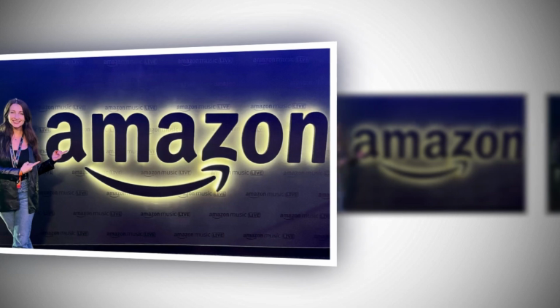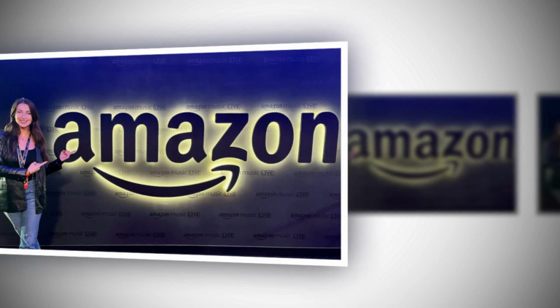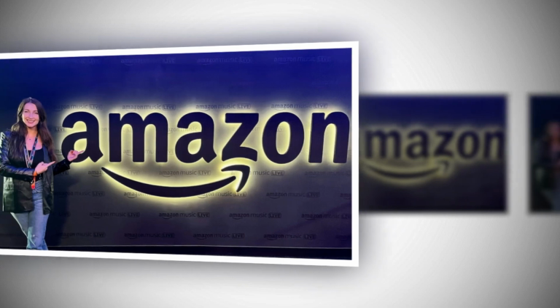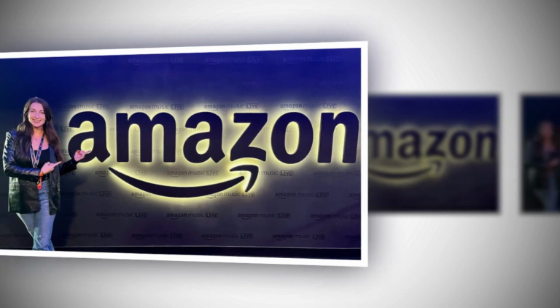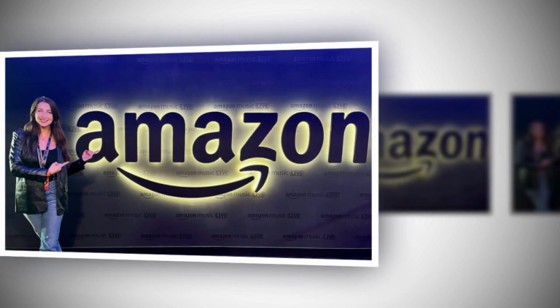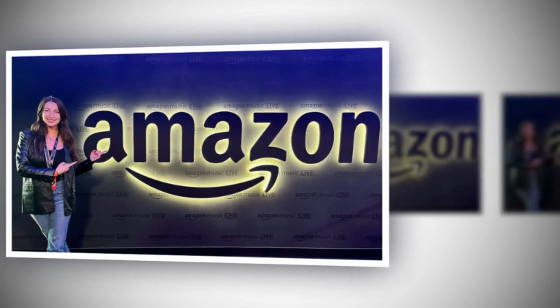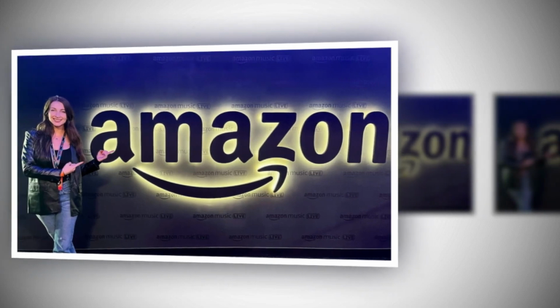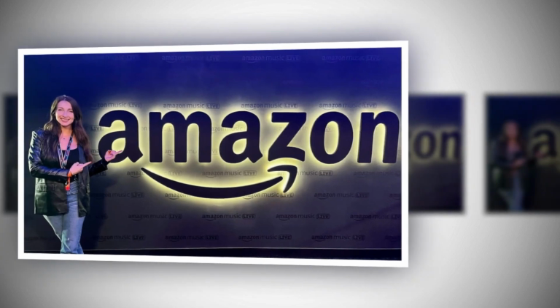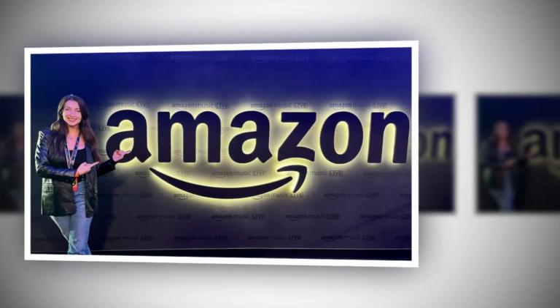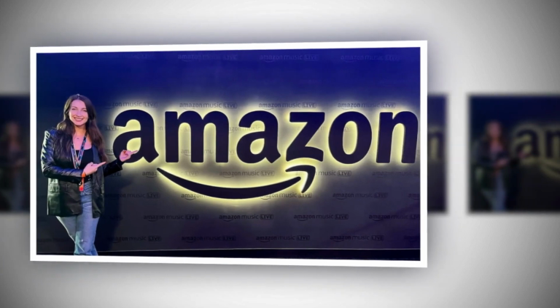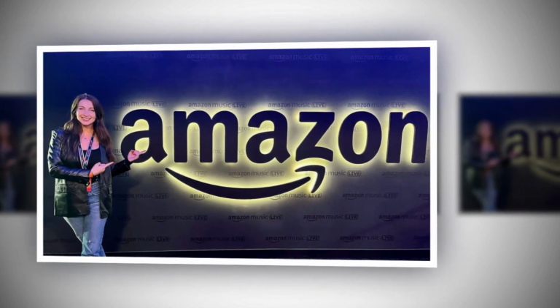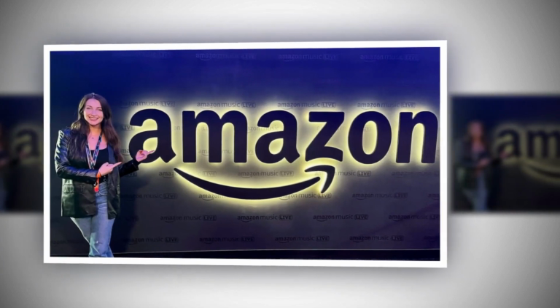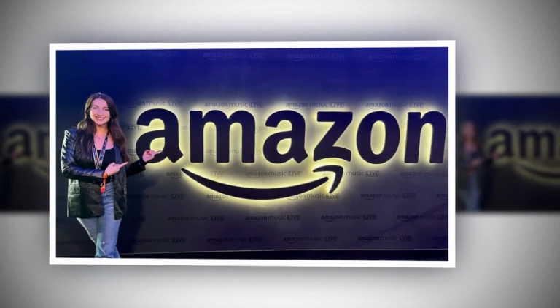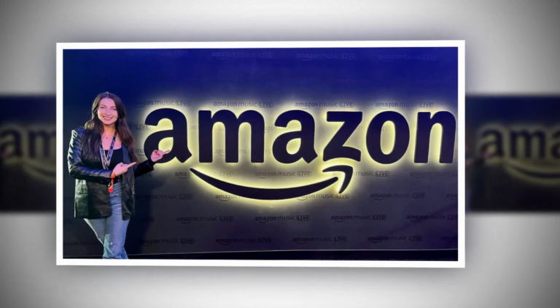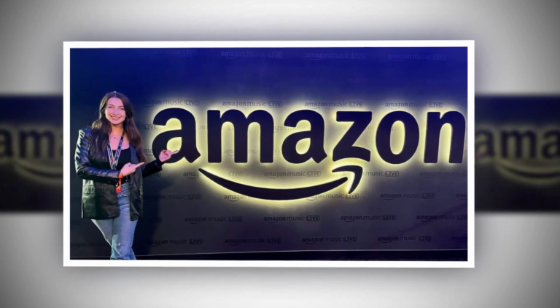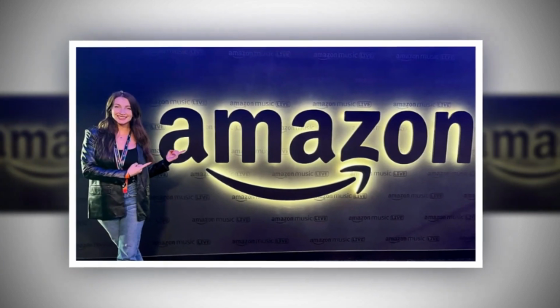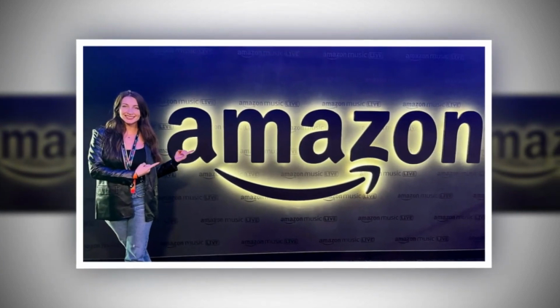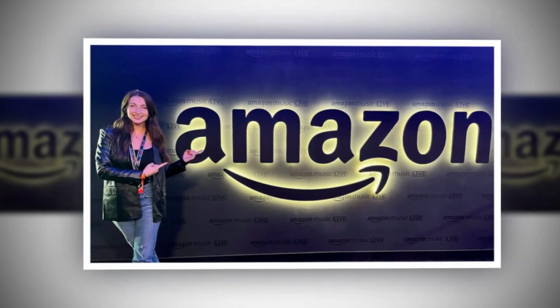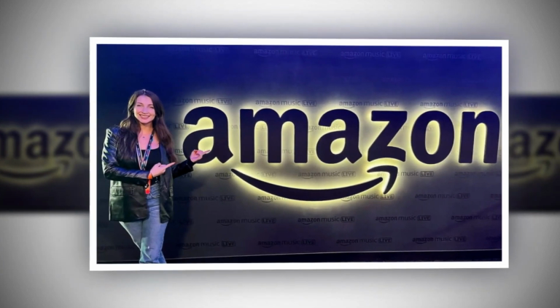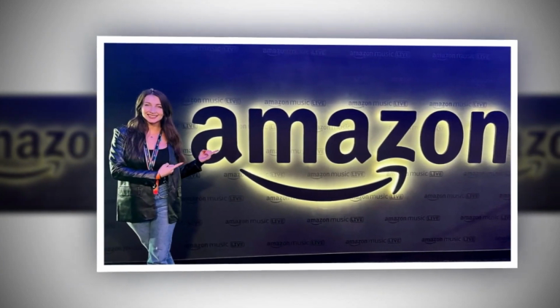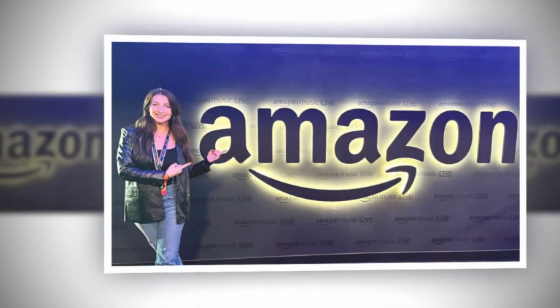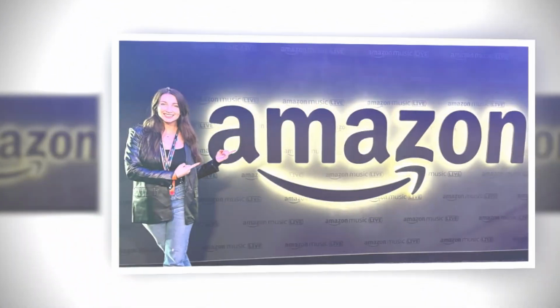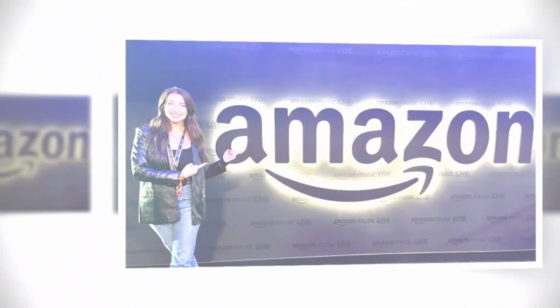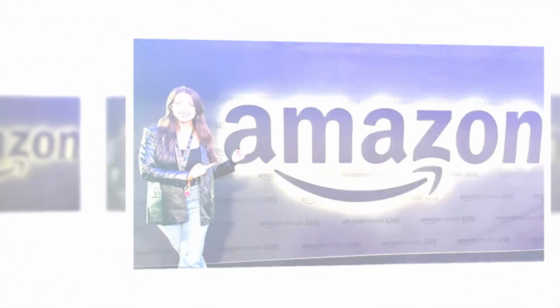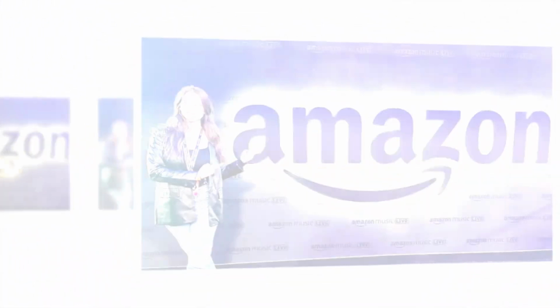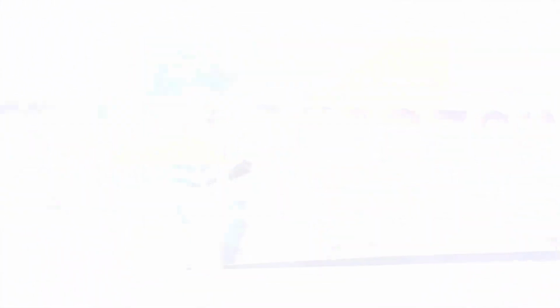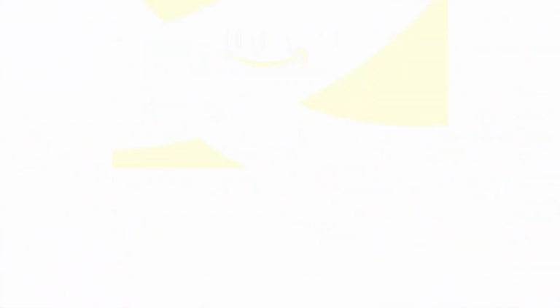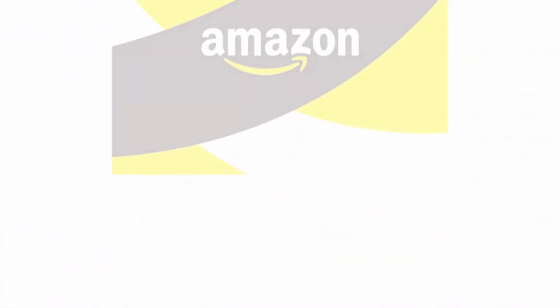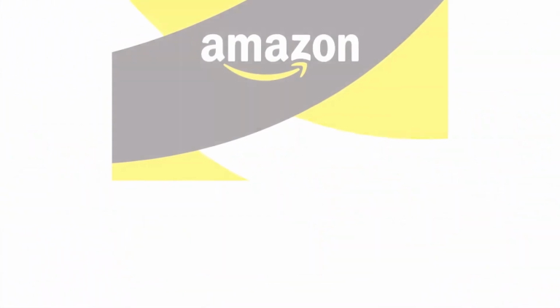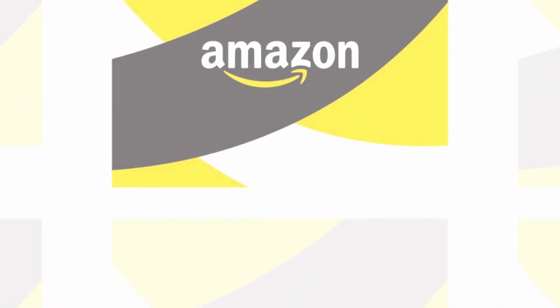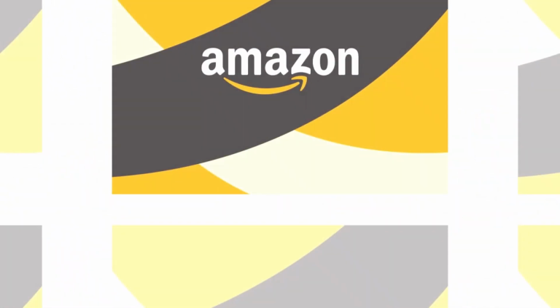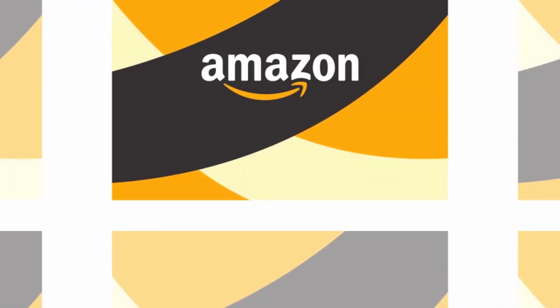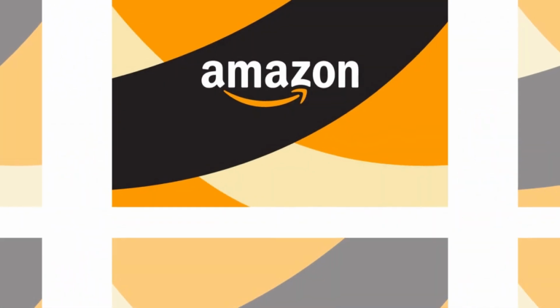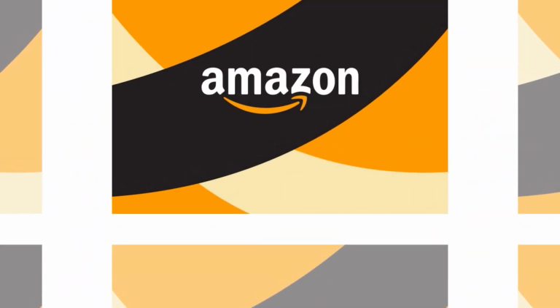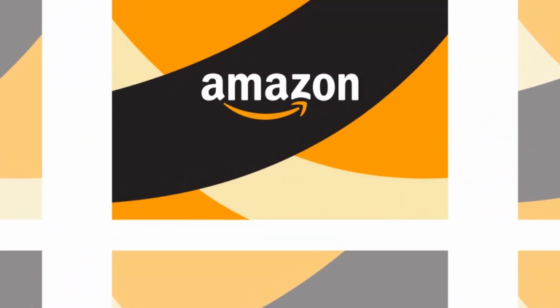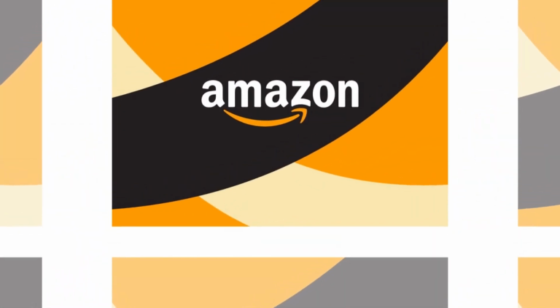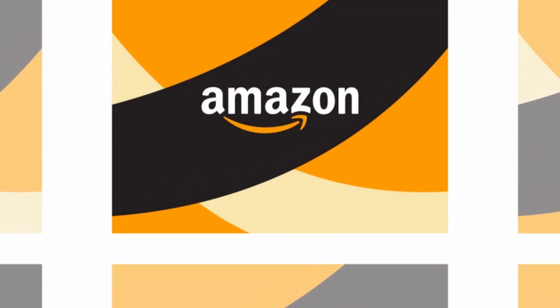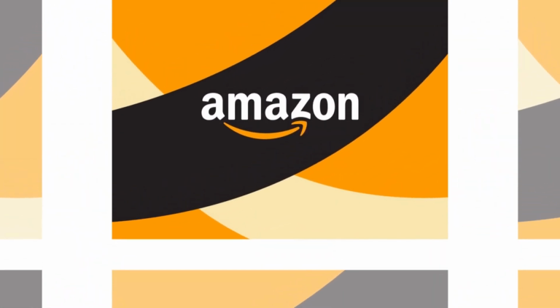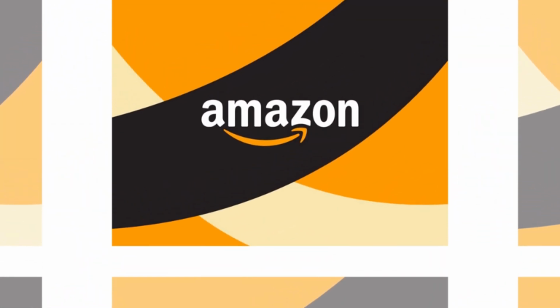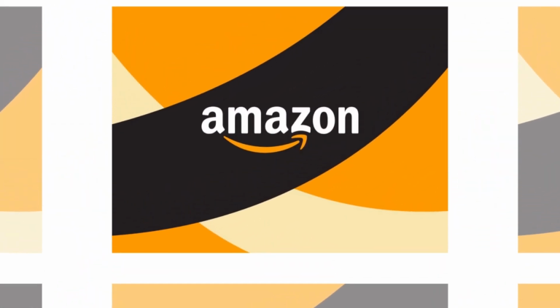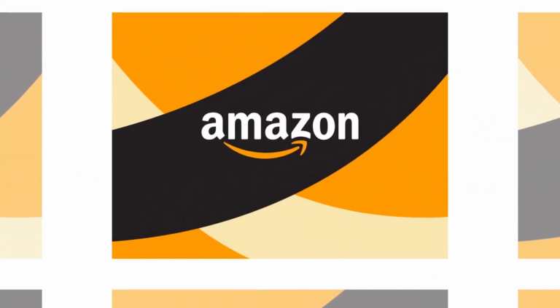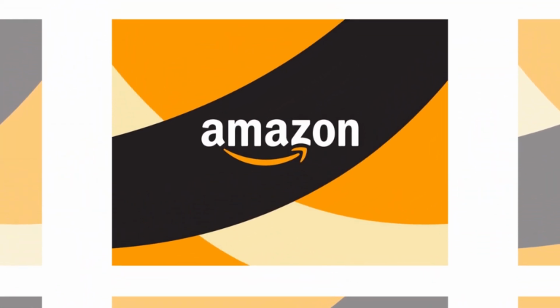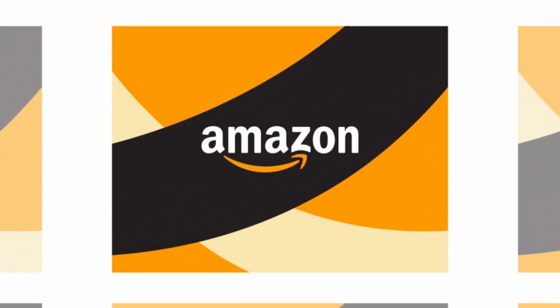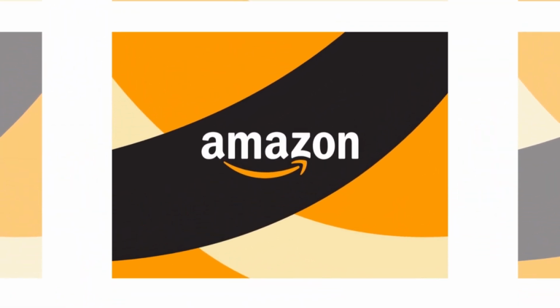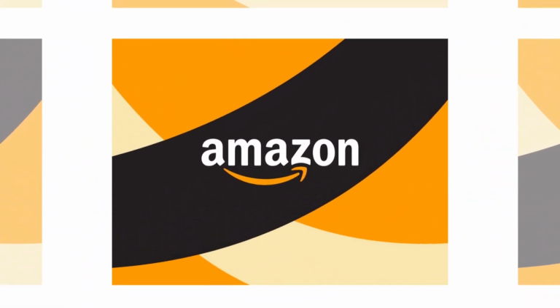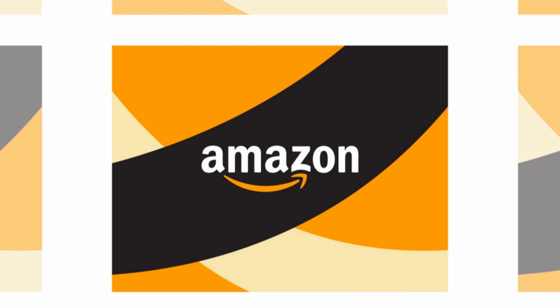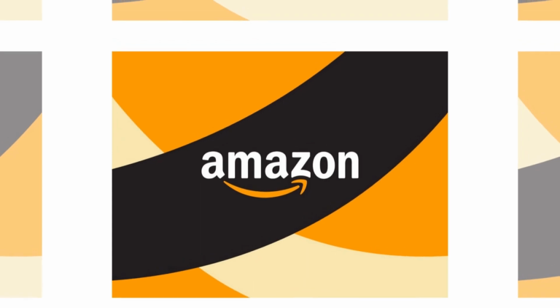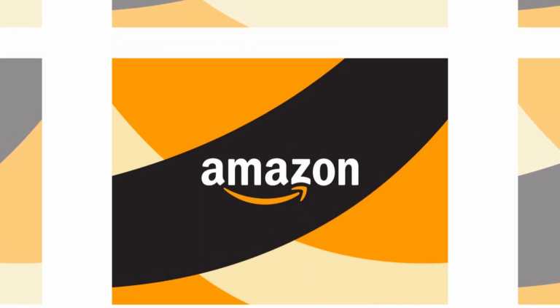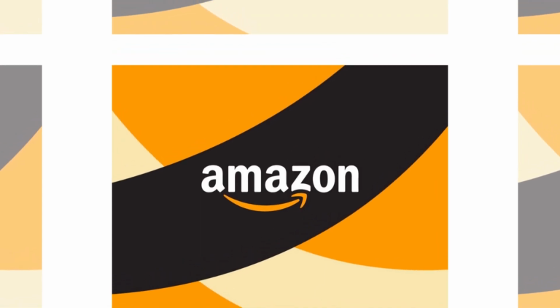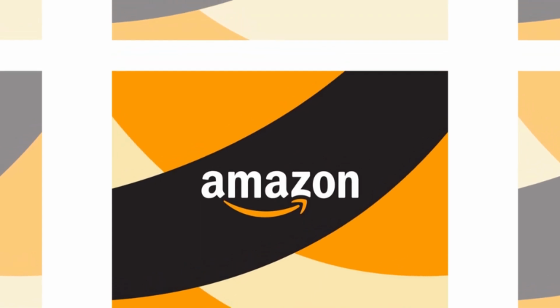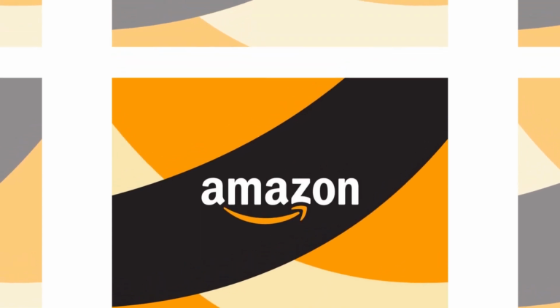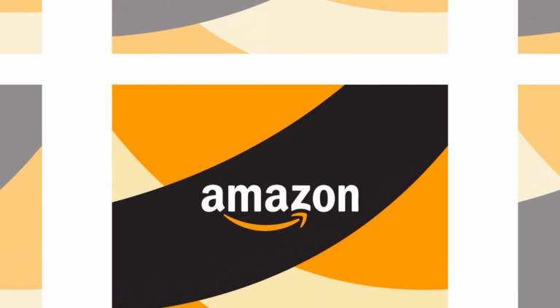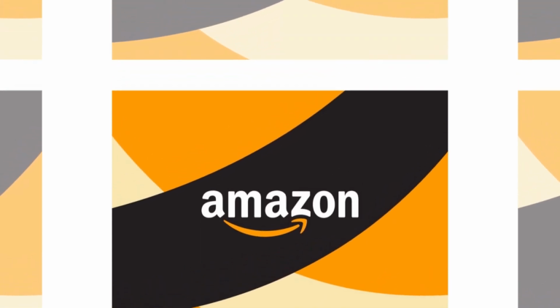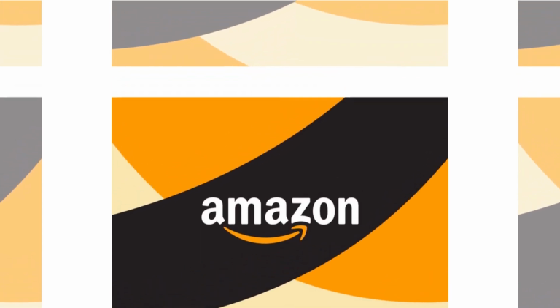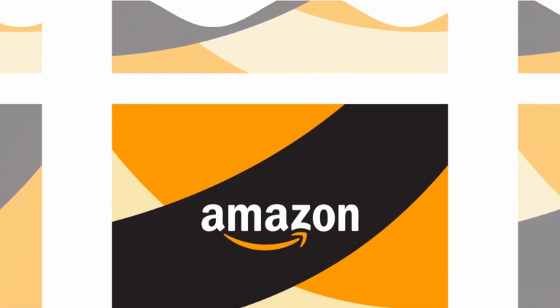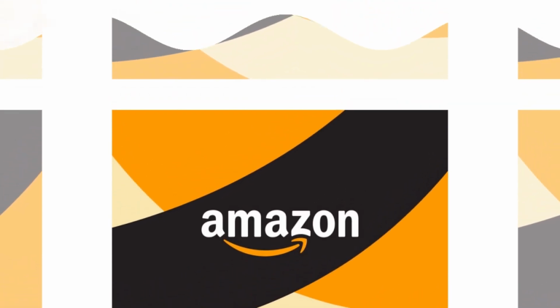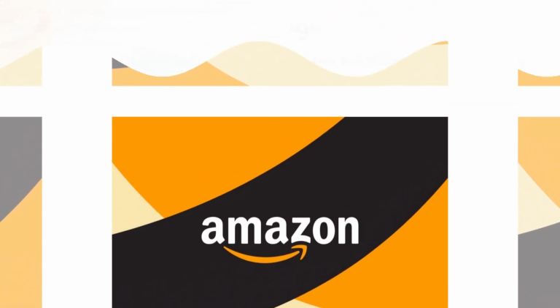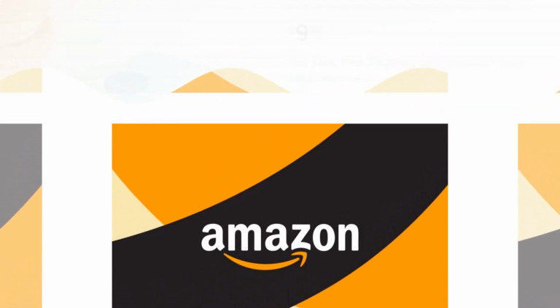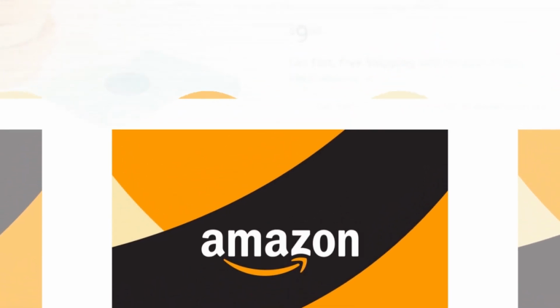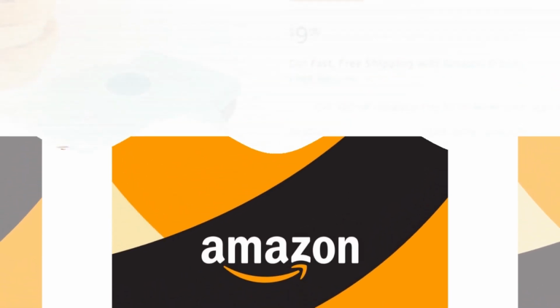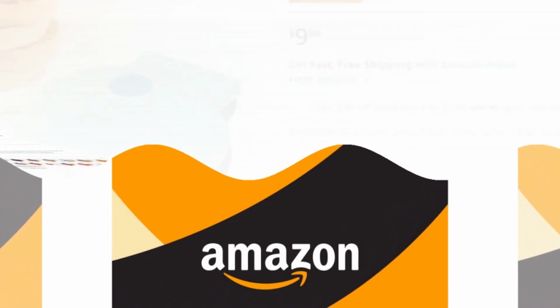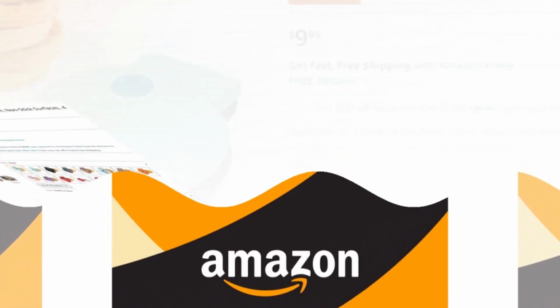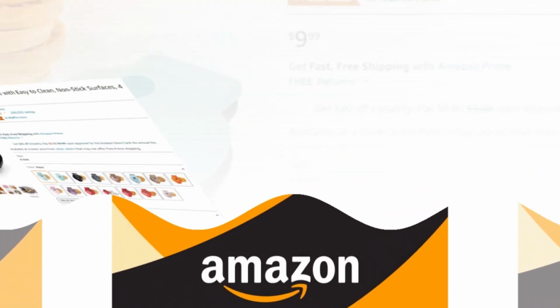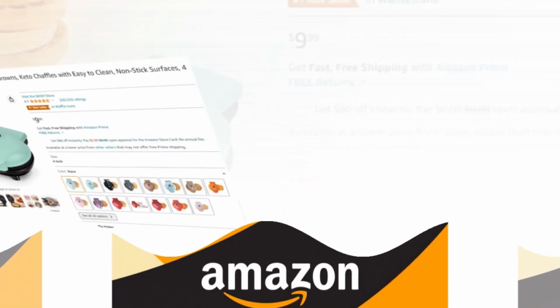Hello everyone, how are you? Every day I am looking for a new product to sell. Here is our today's winning best-selling product for Amazon.